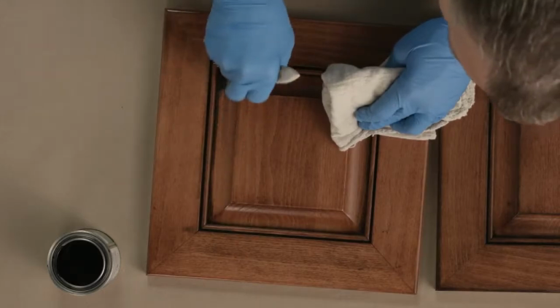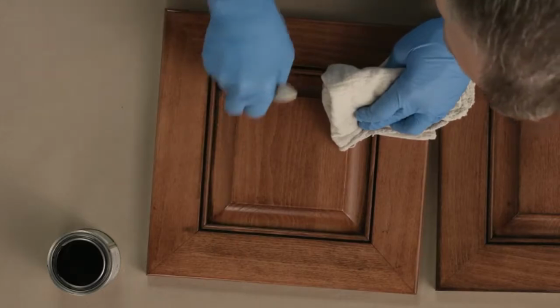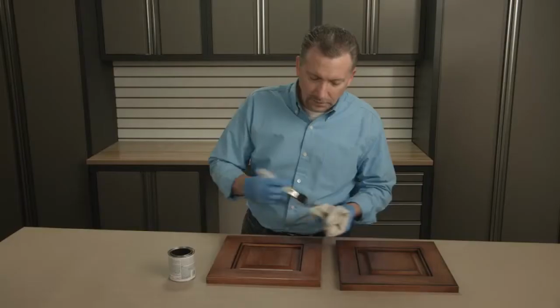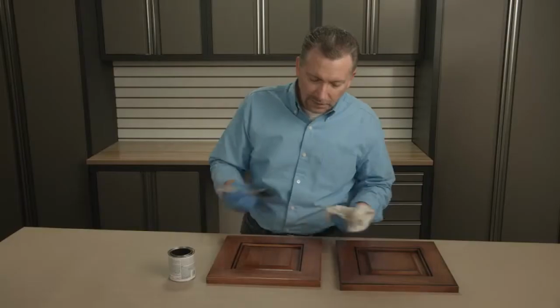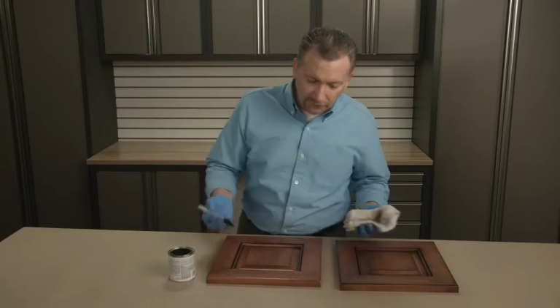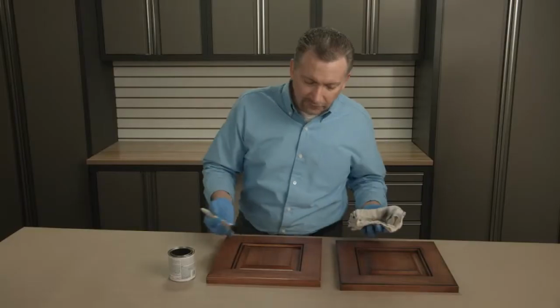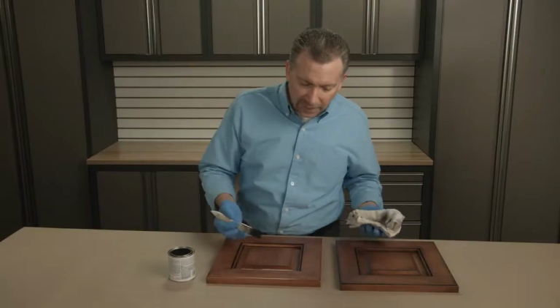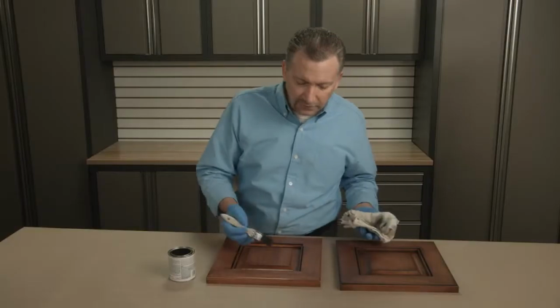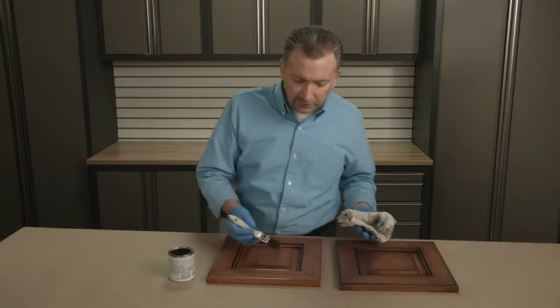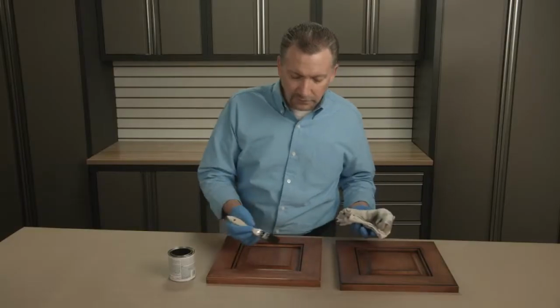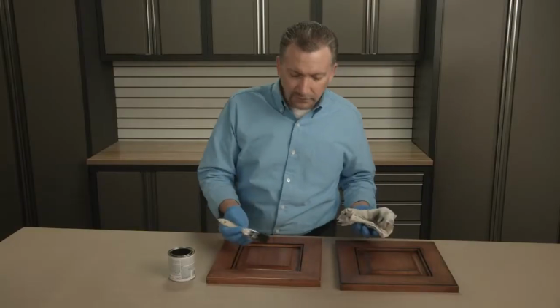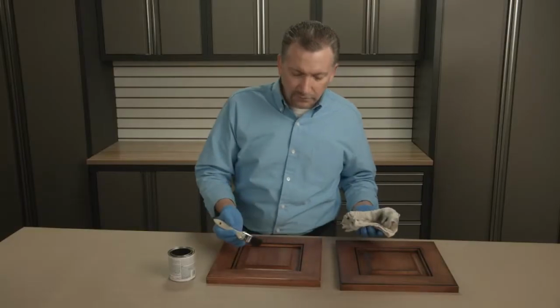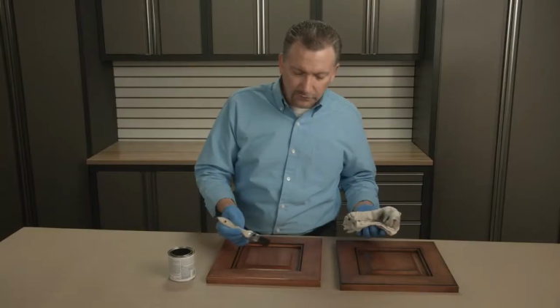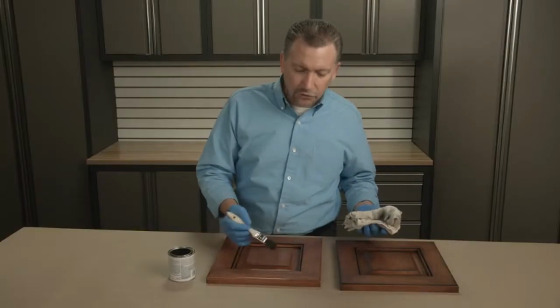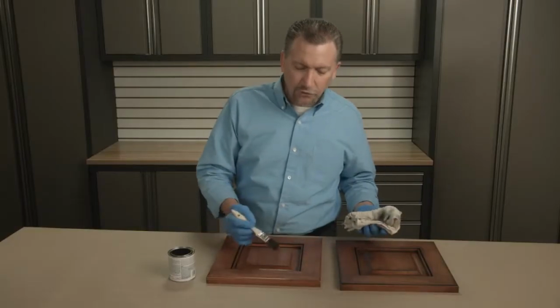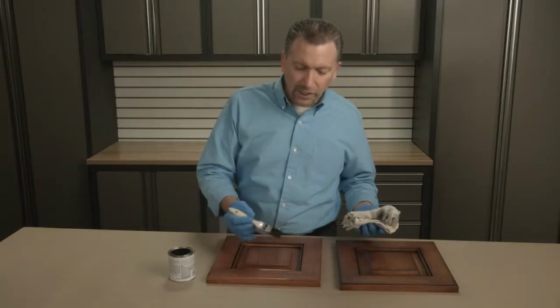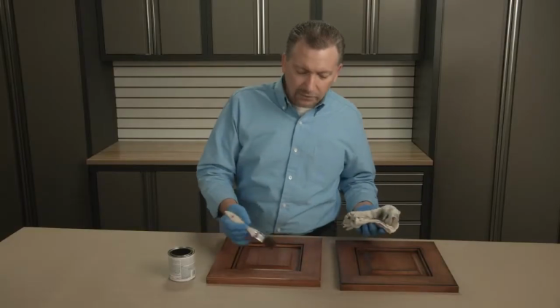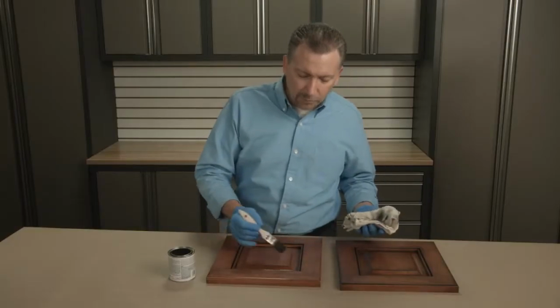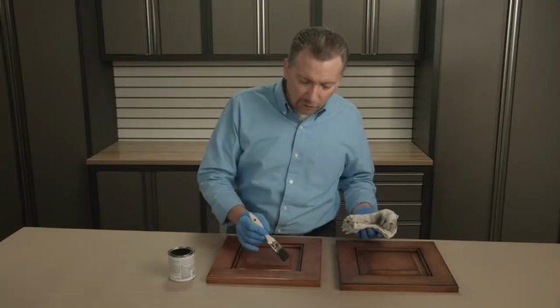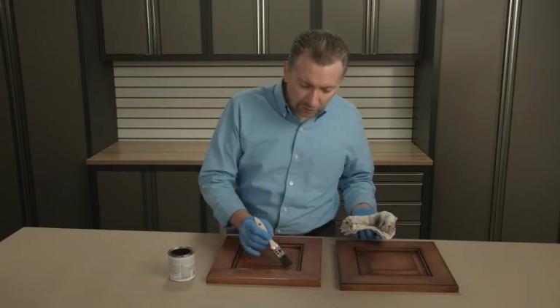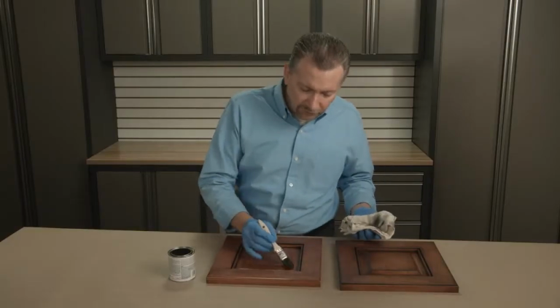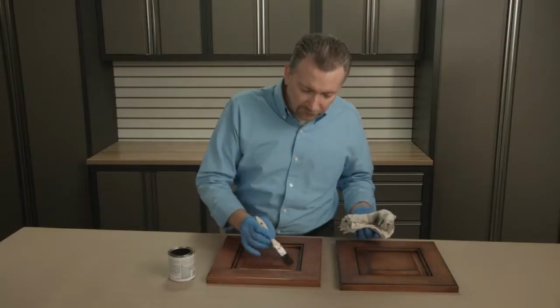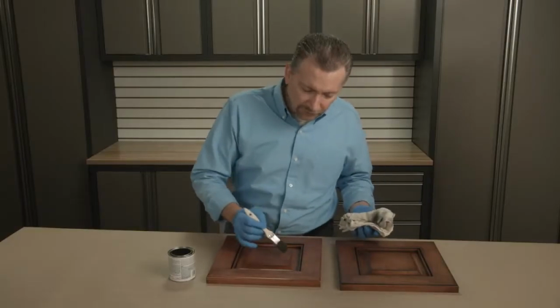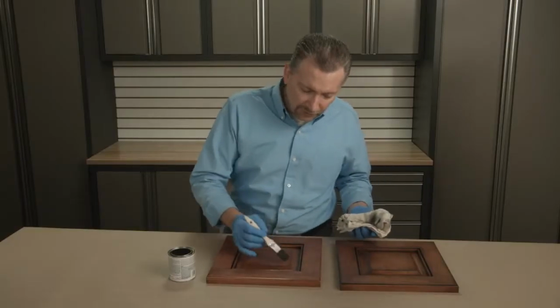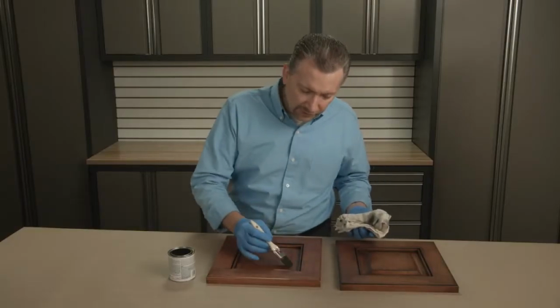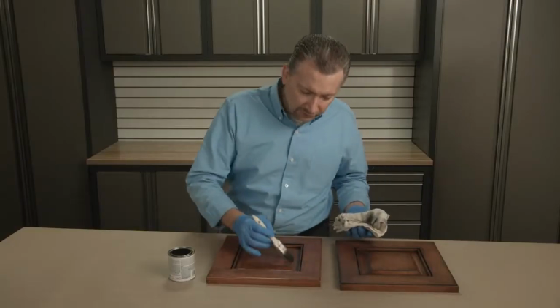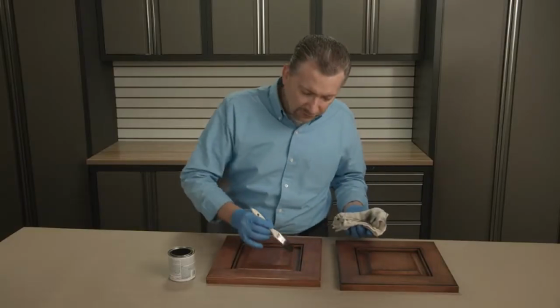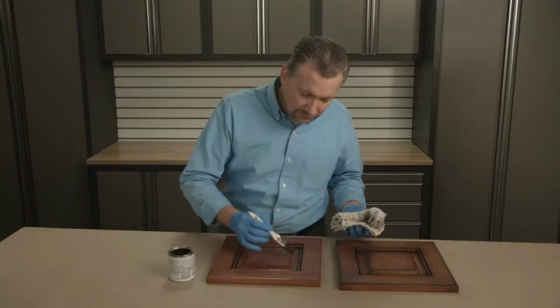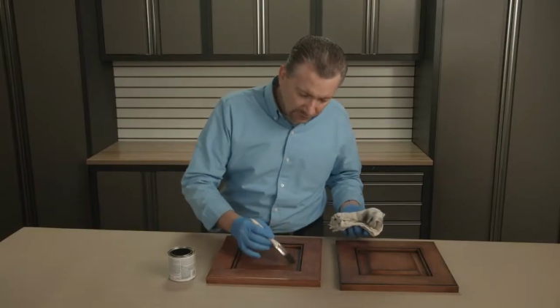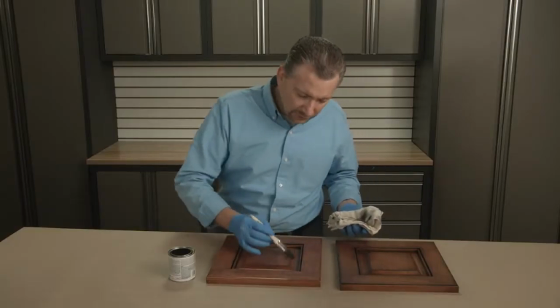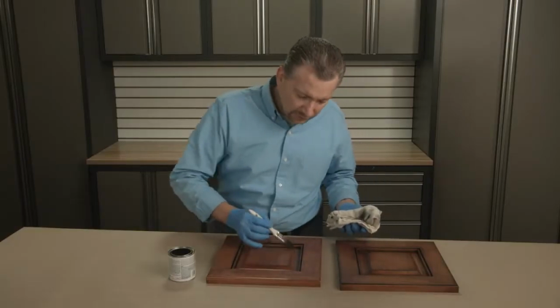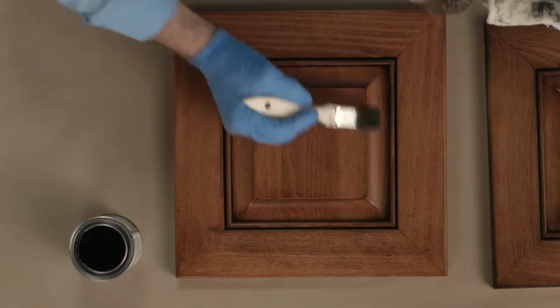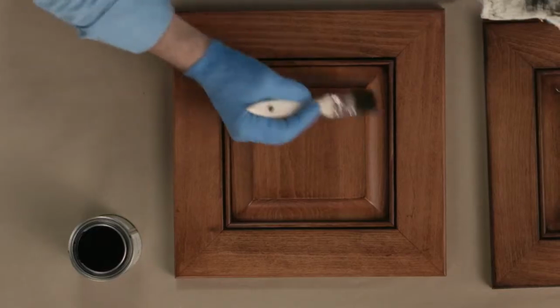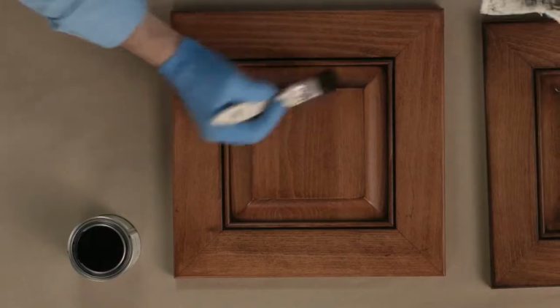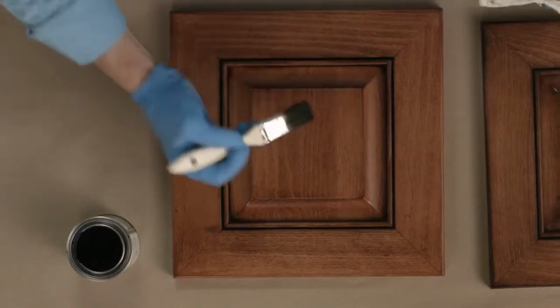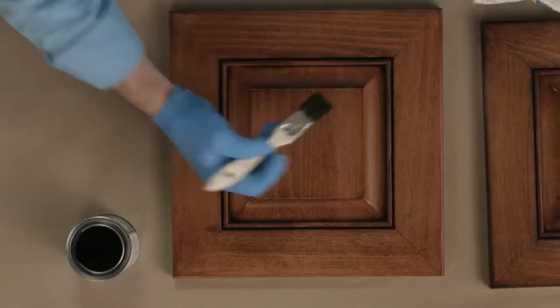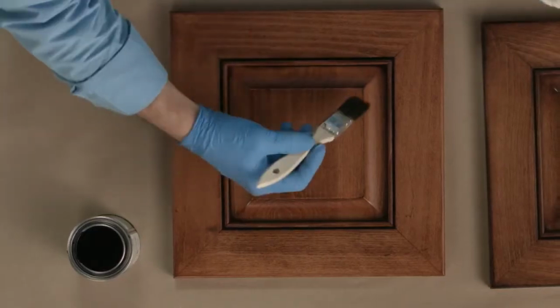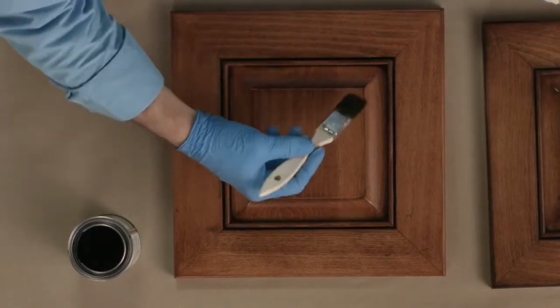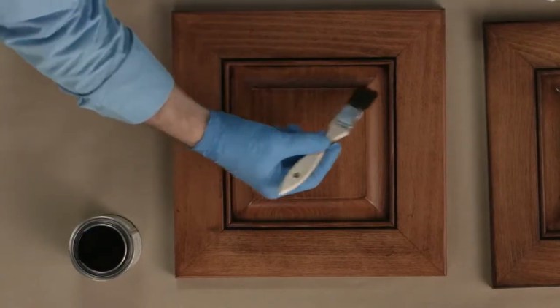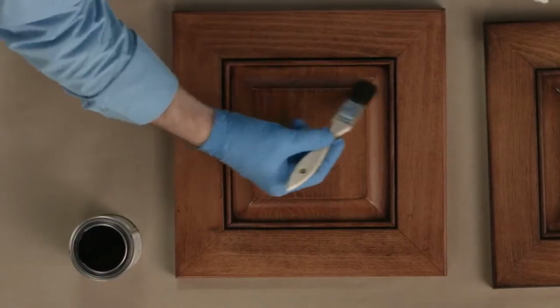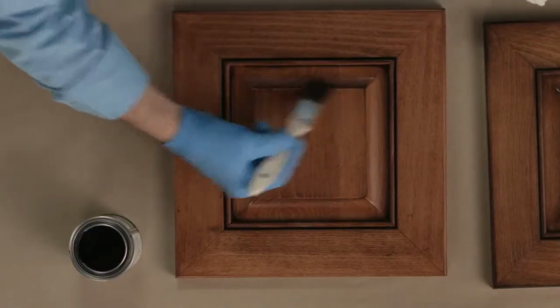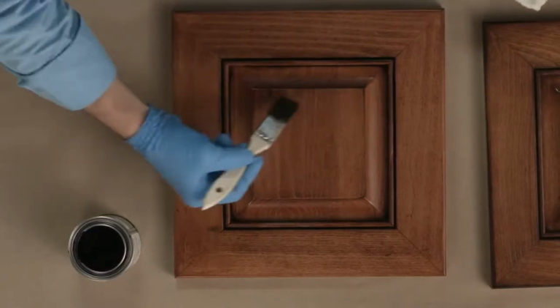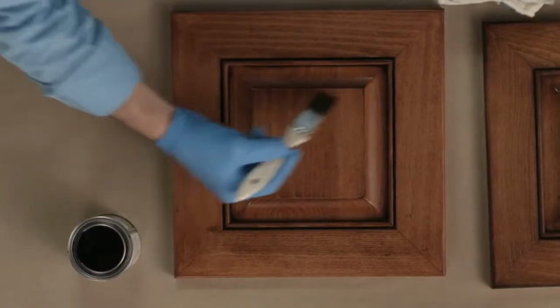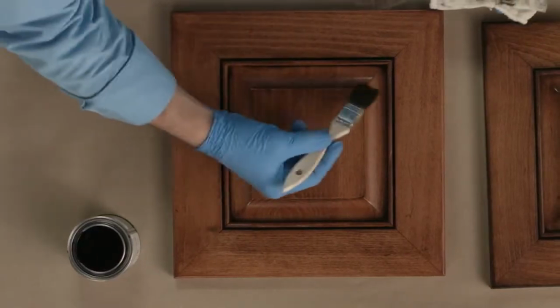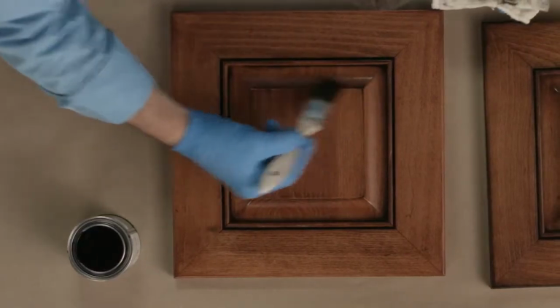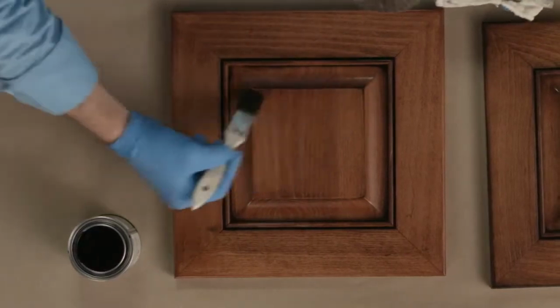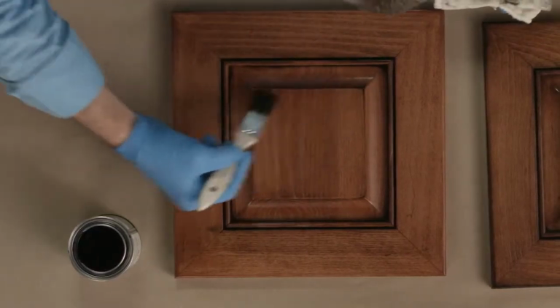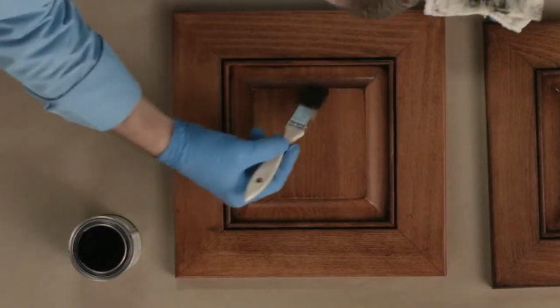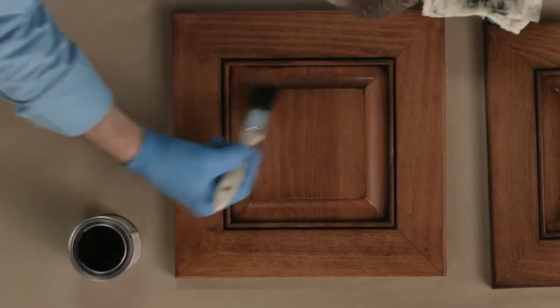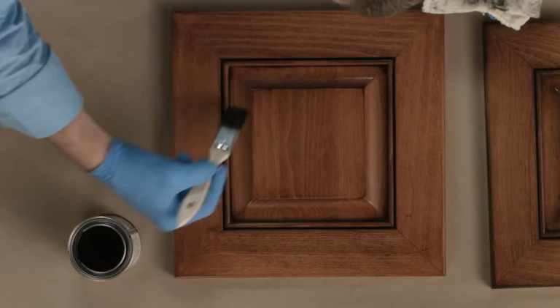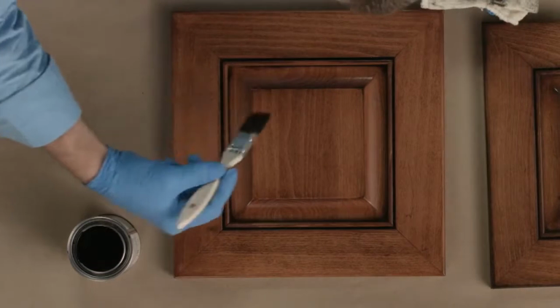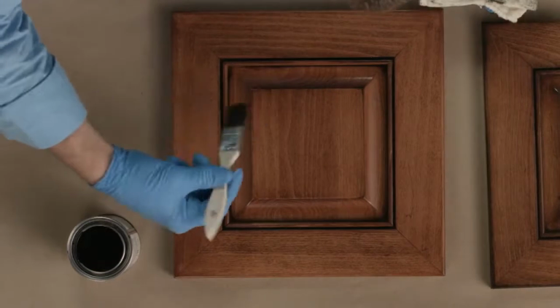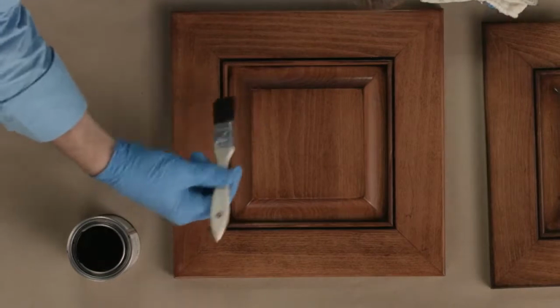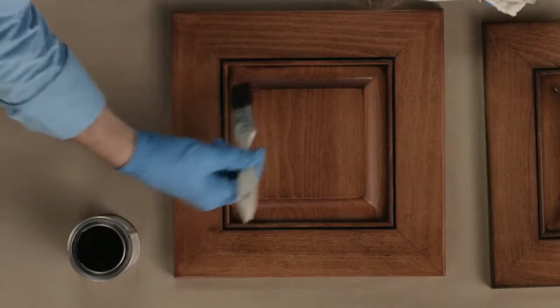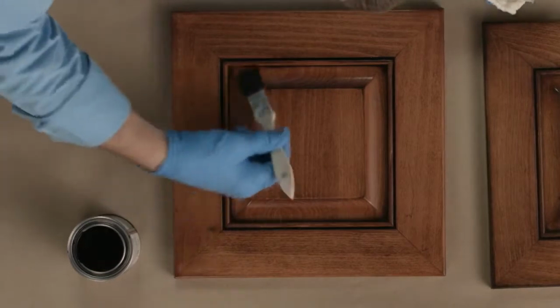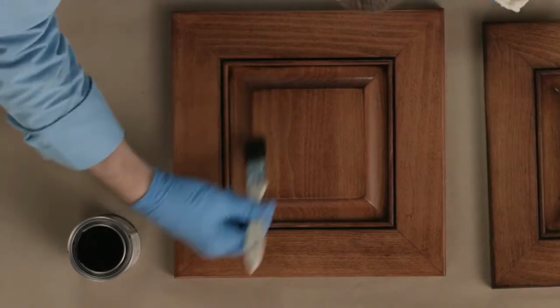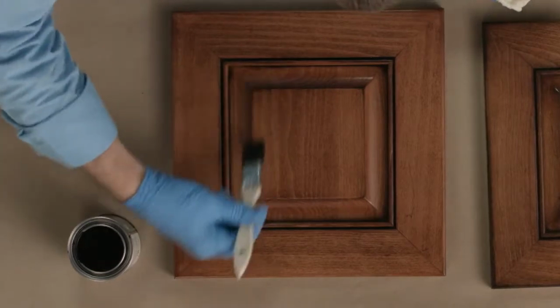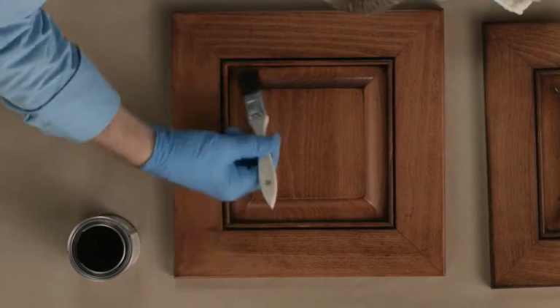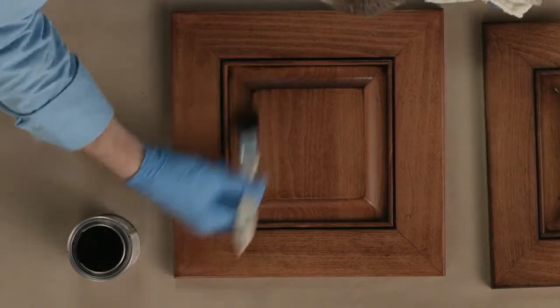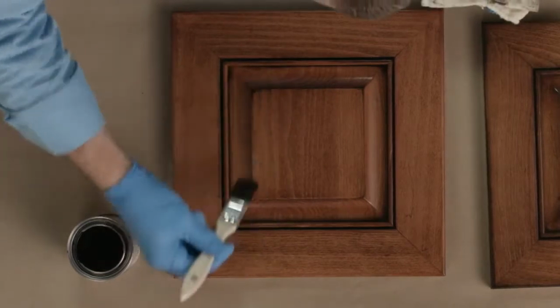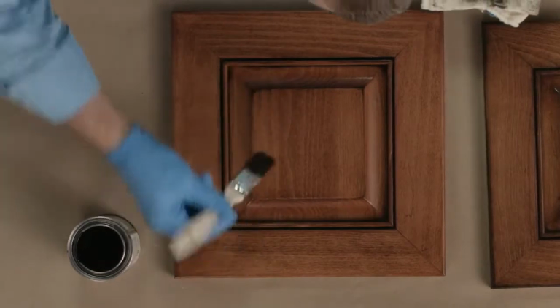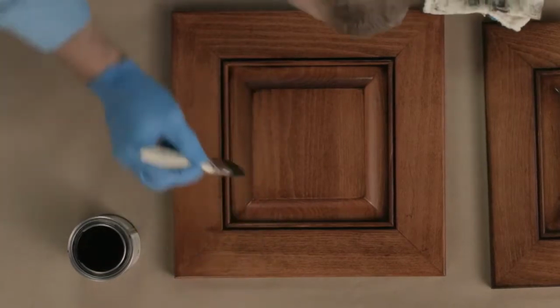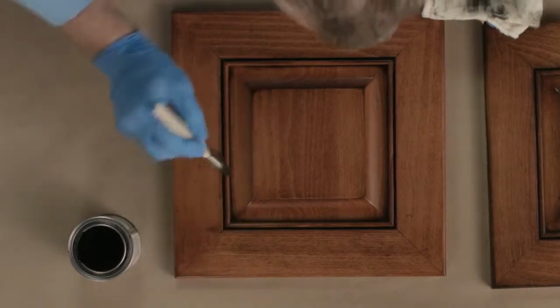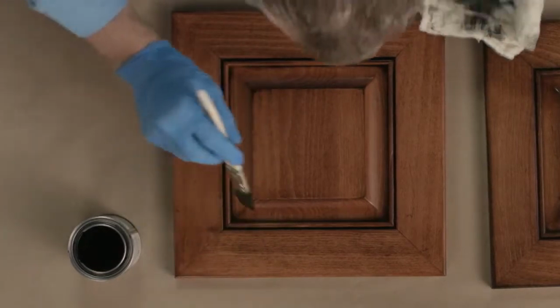And finally, to create the burnished effect, brush along the edges, along the perimeter of the panel.